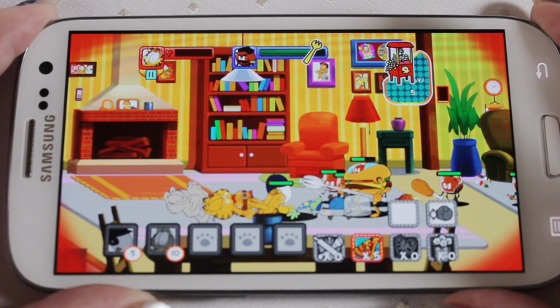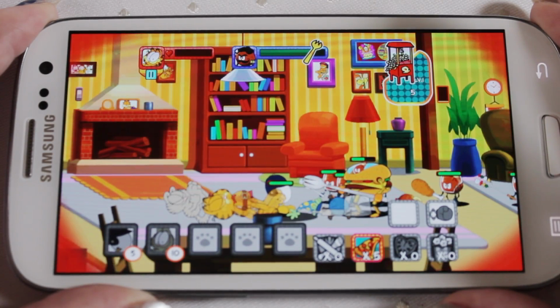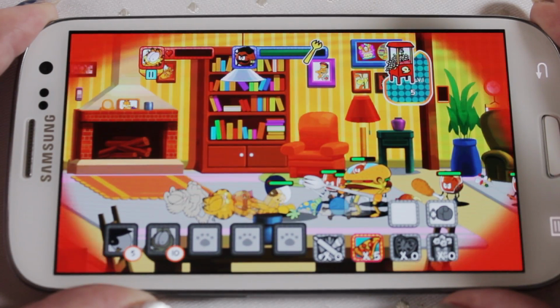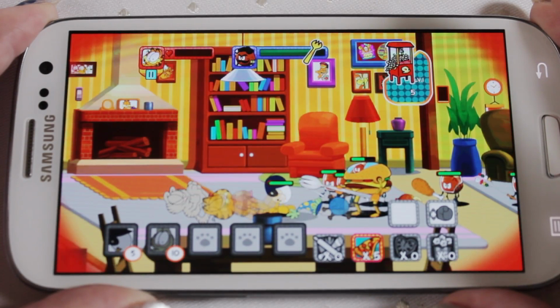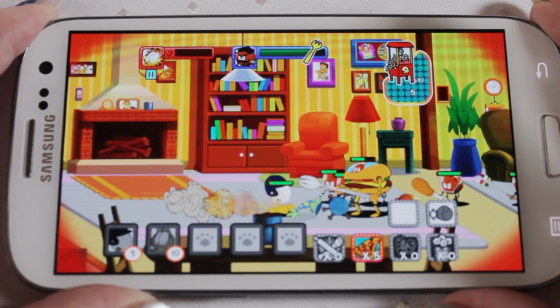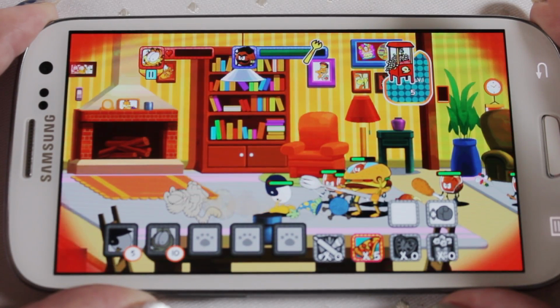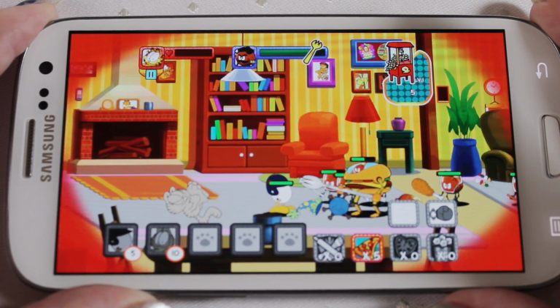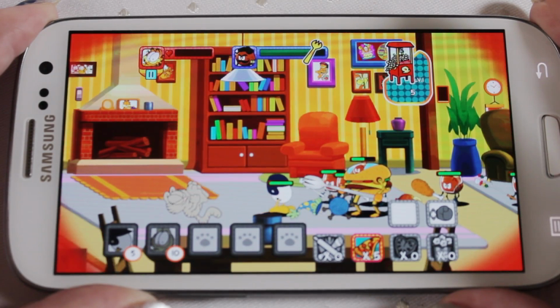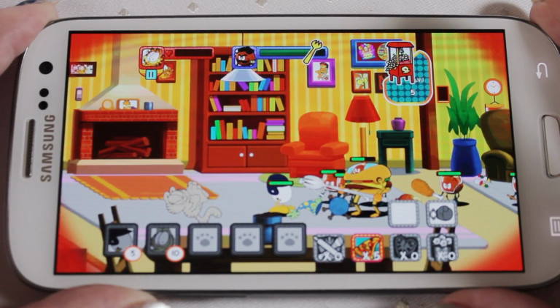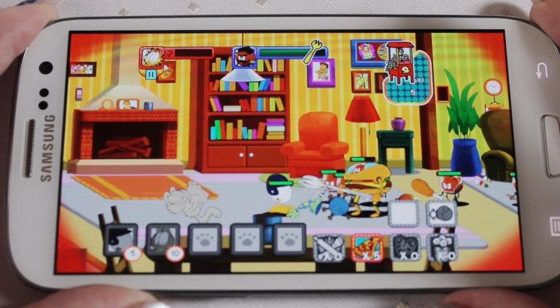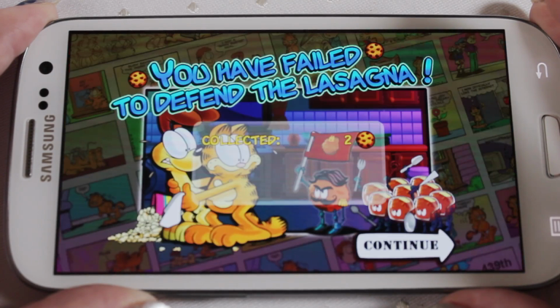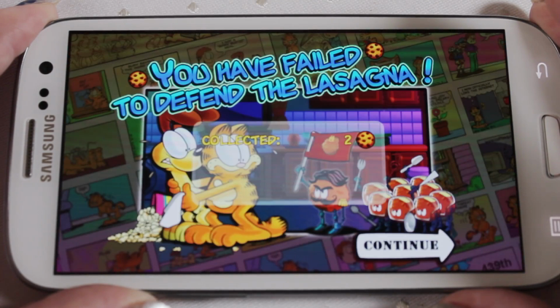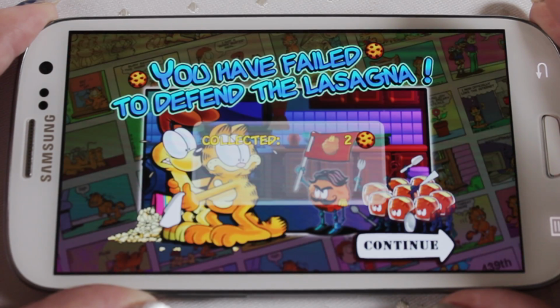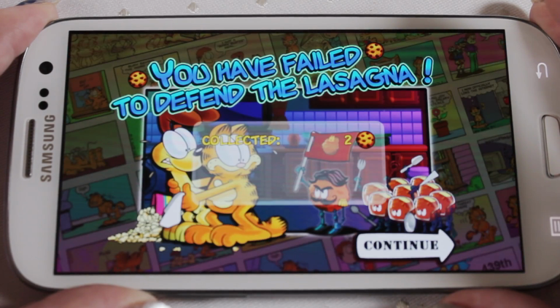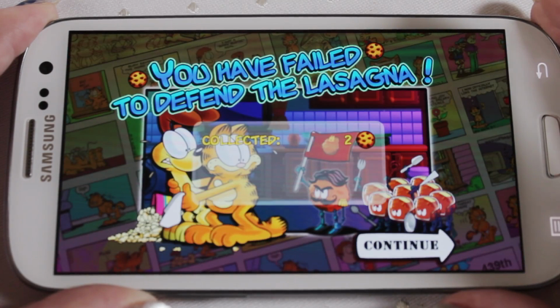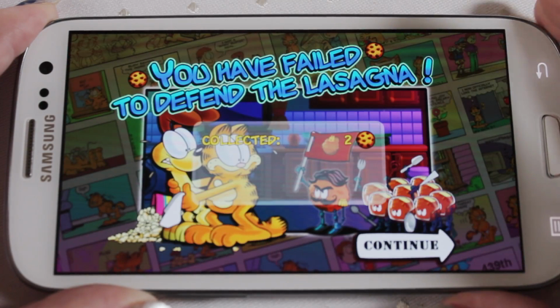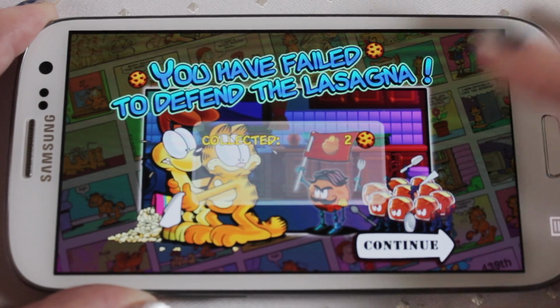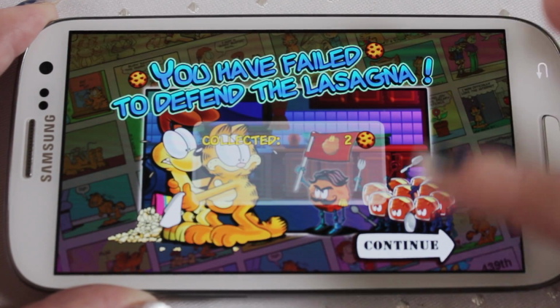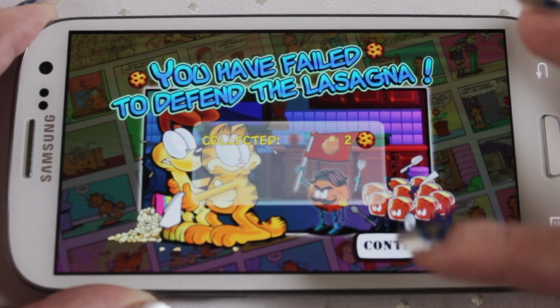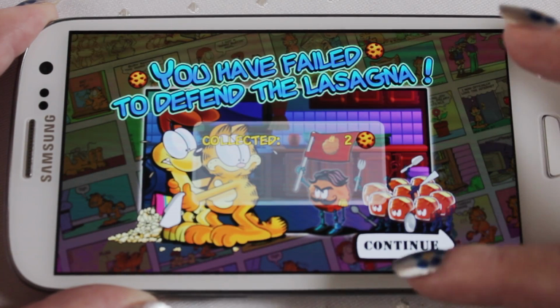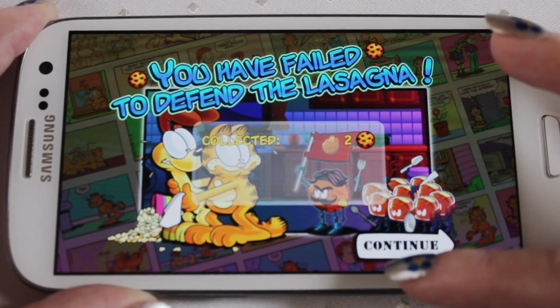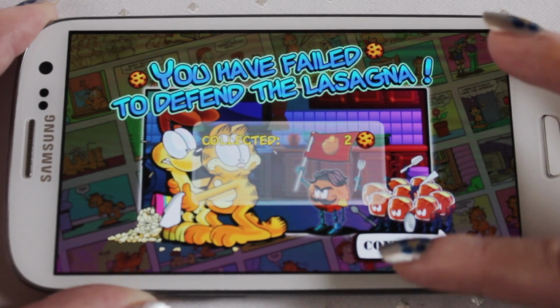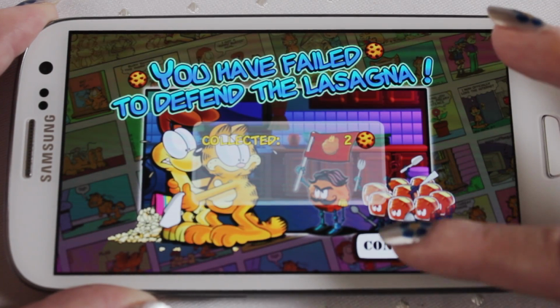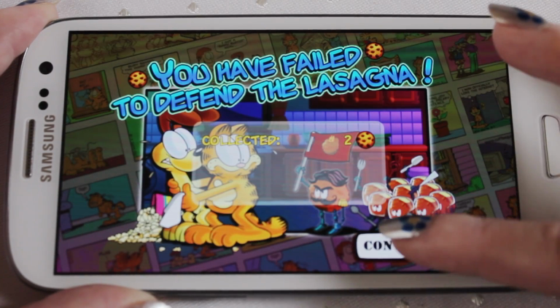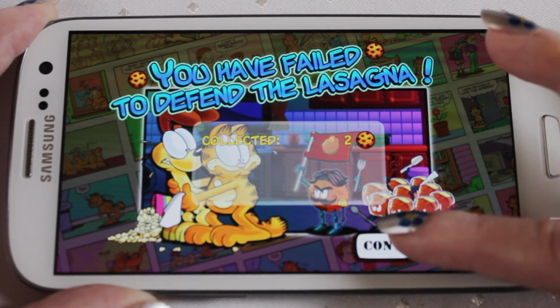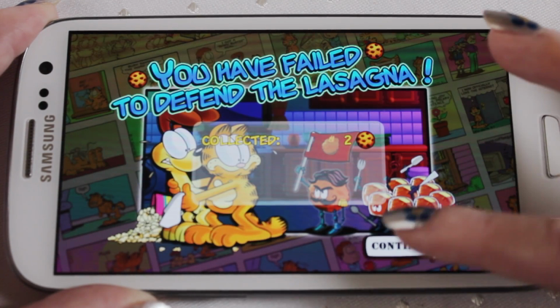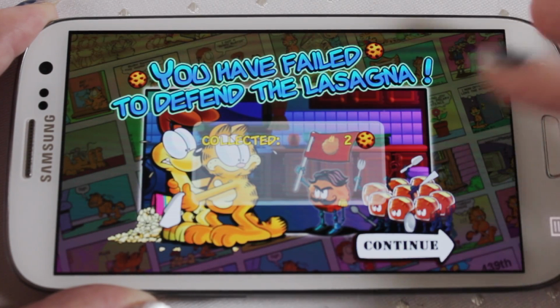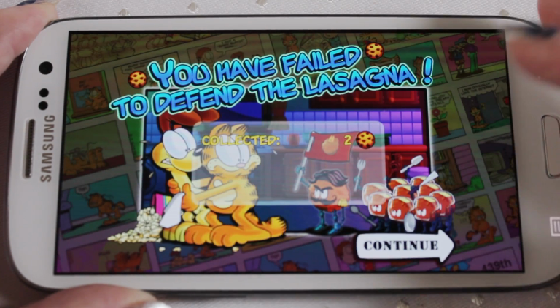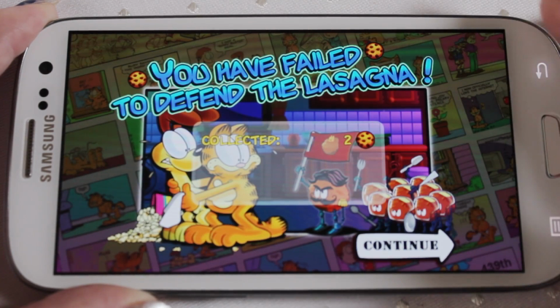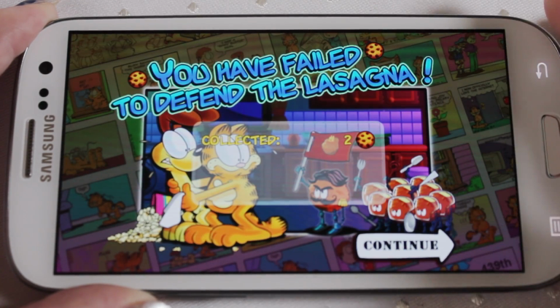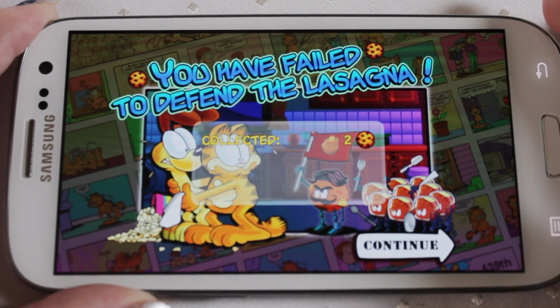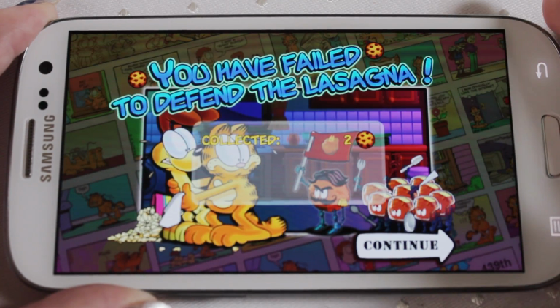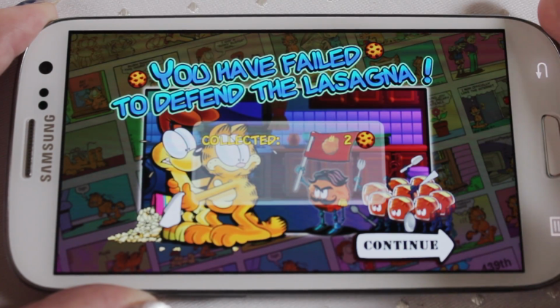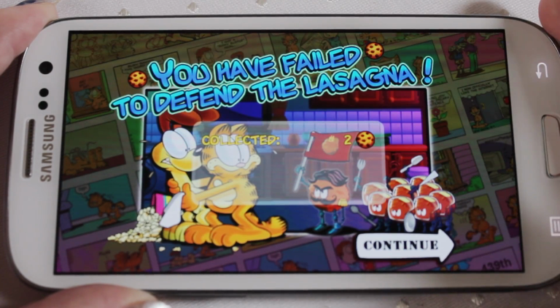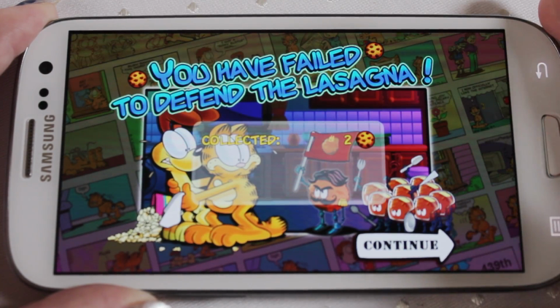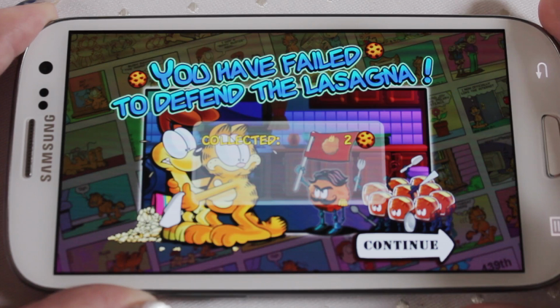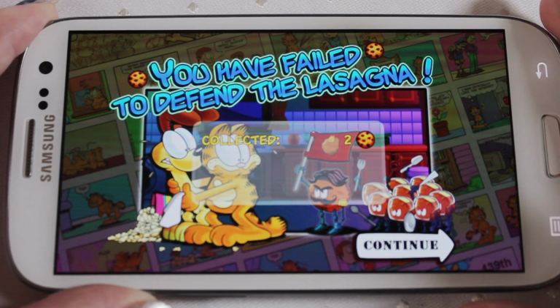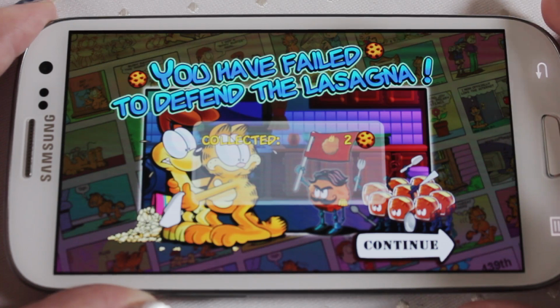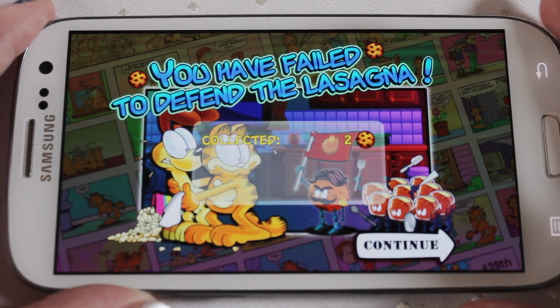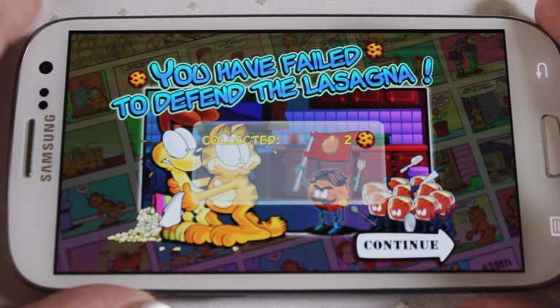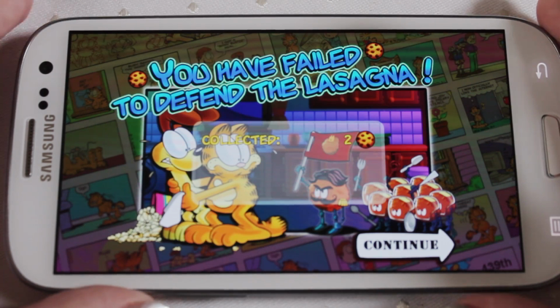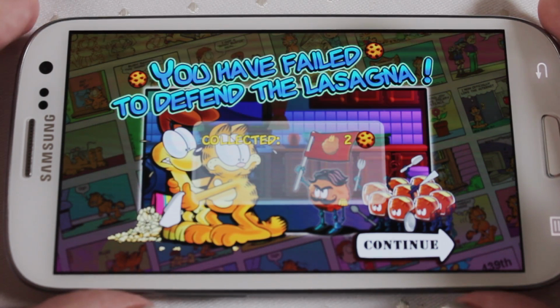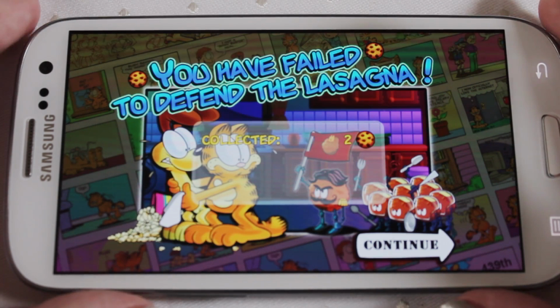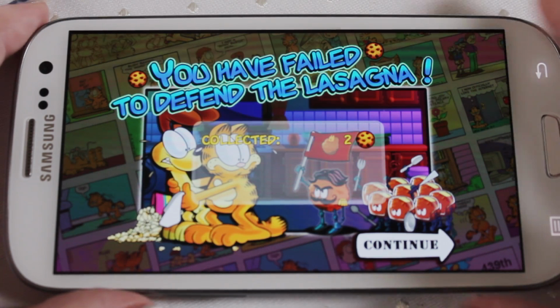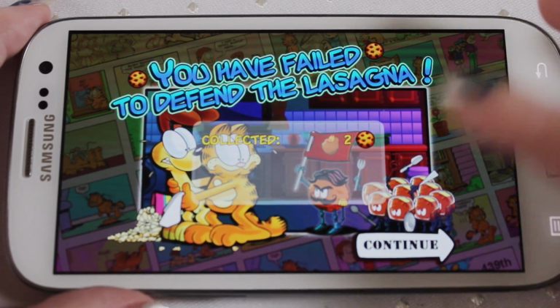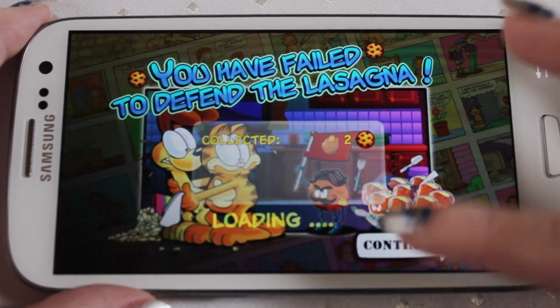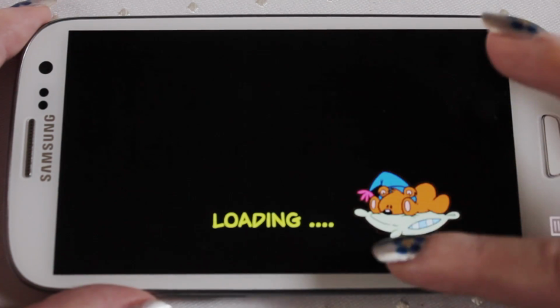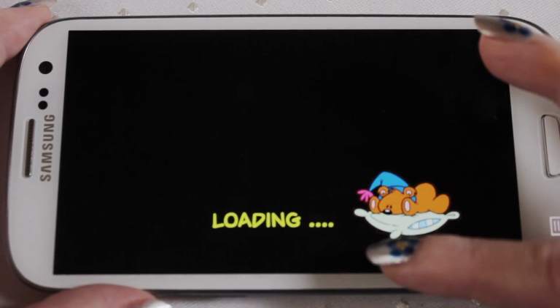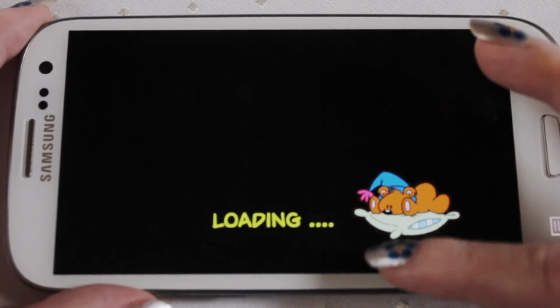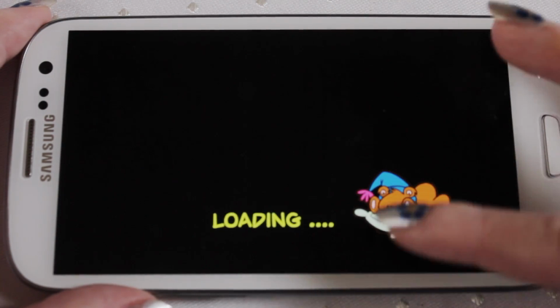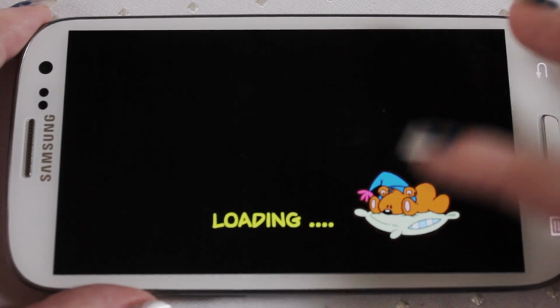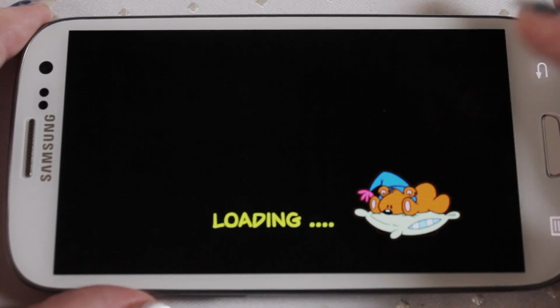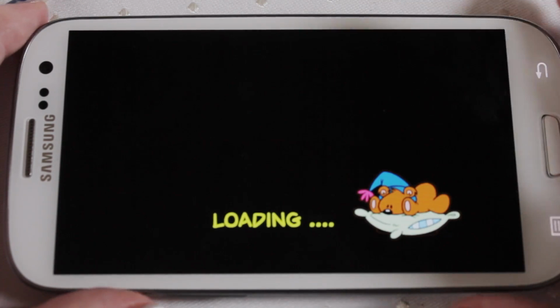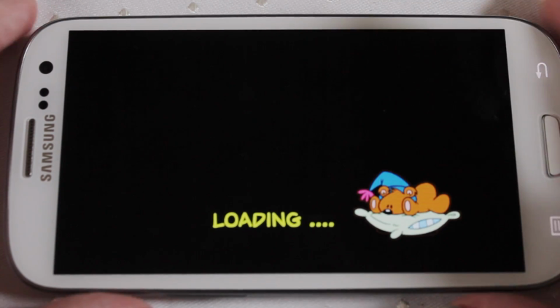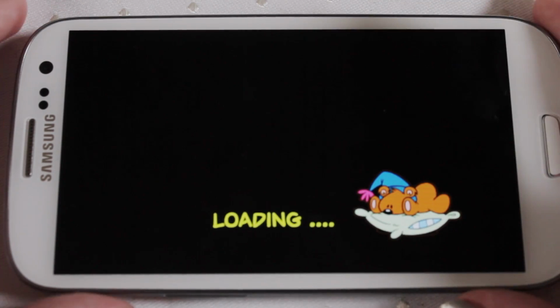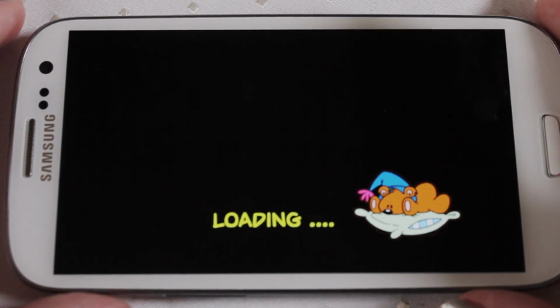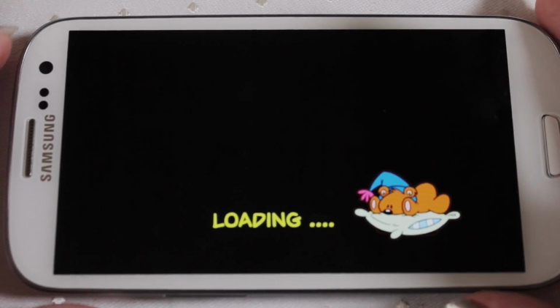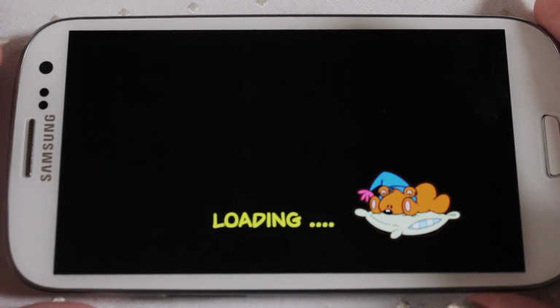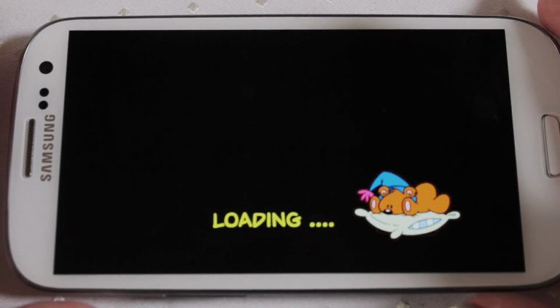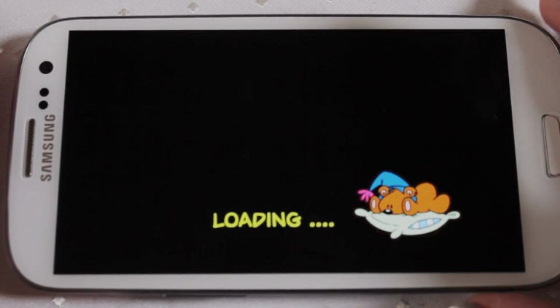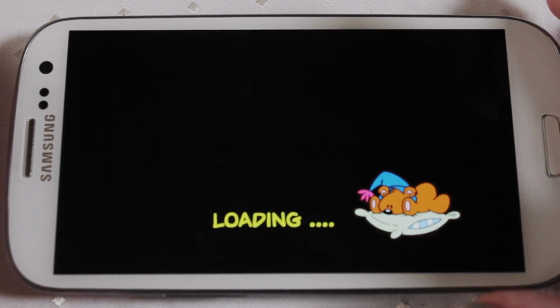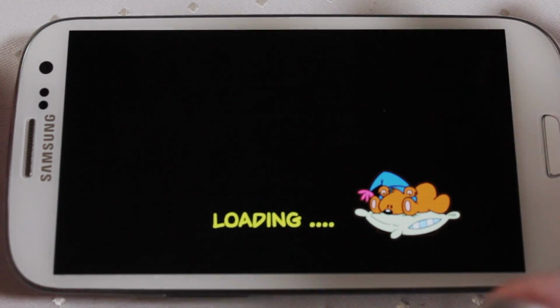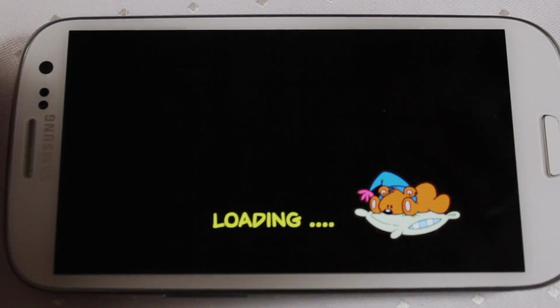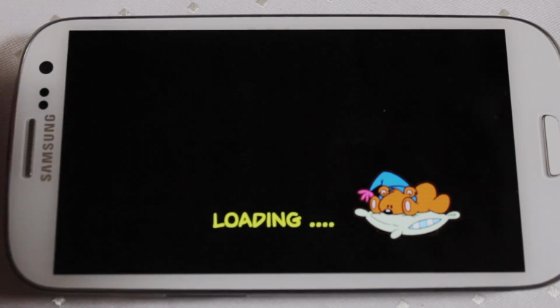Dead! Well anyway that's Garfield Defense — a really cute game. As you can see the phone plays games really well.